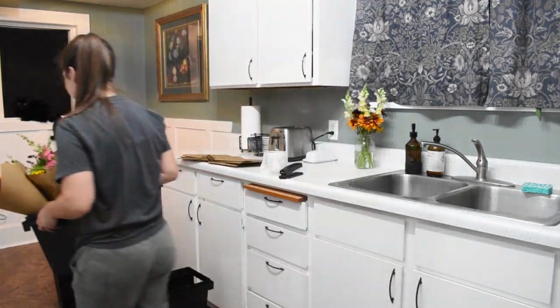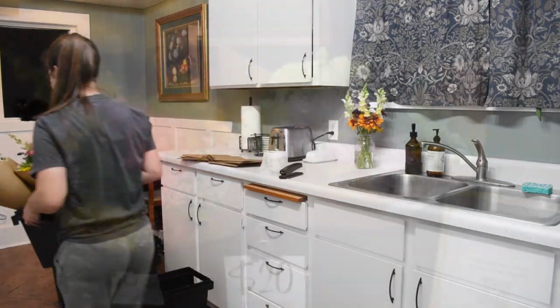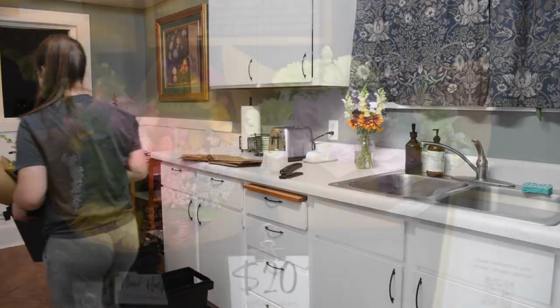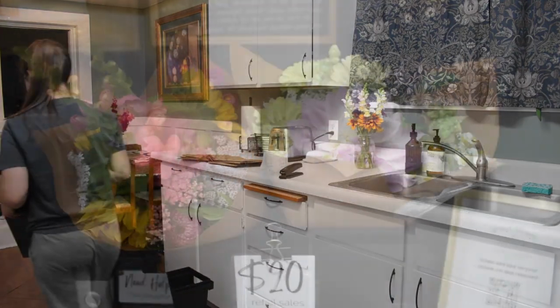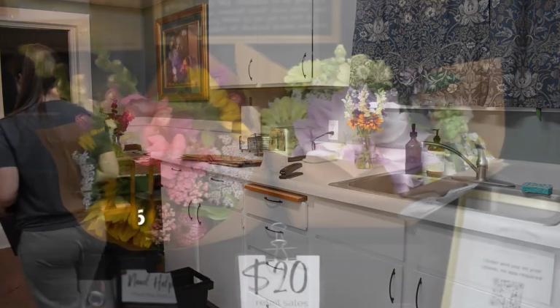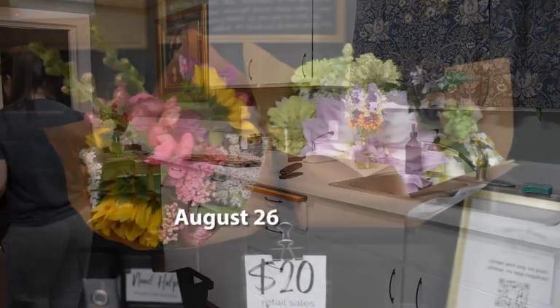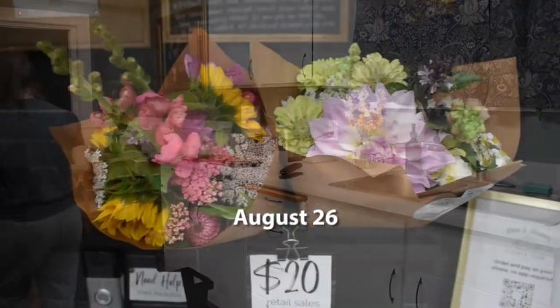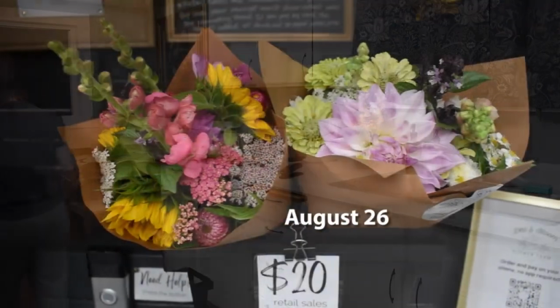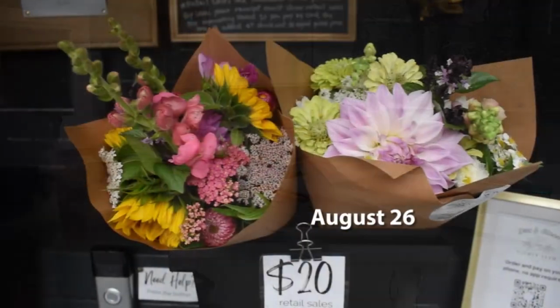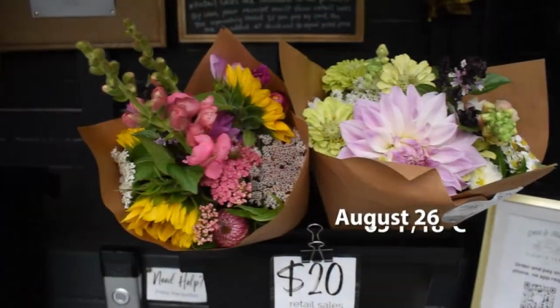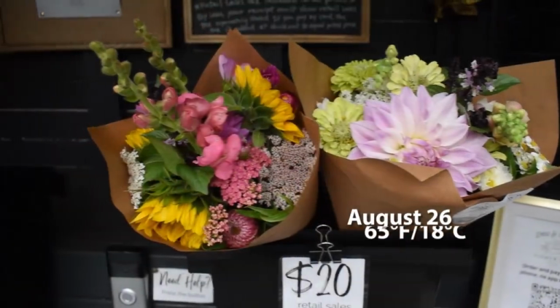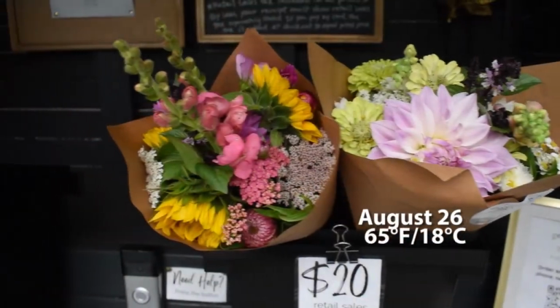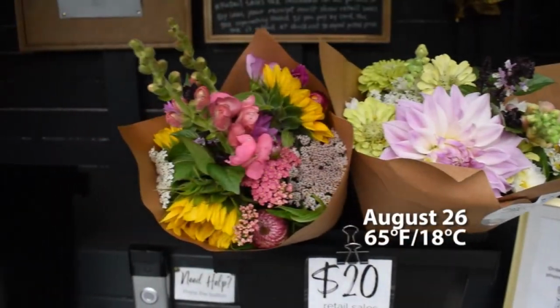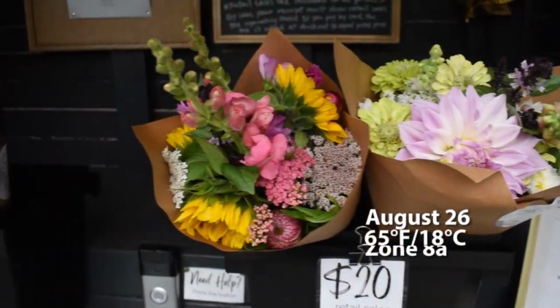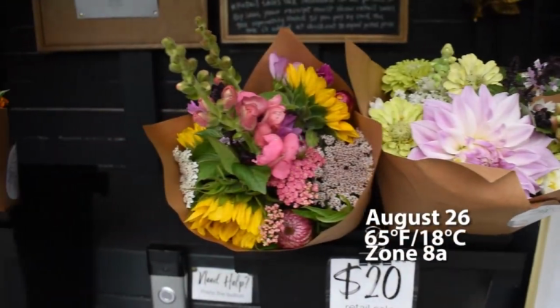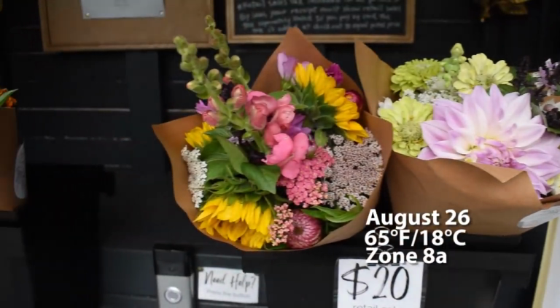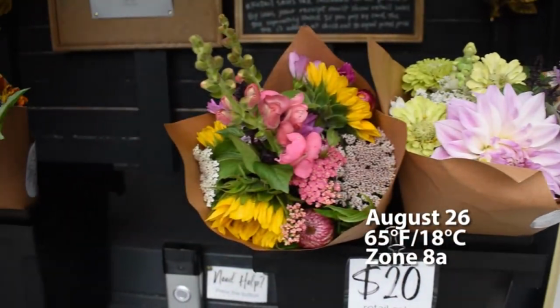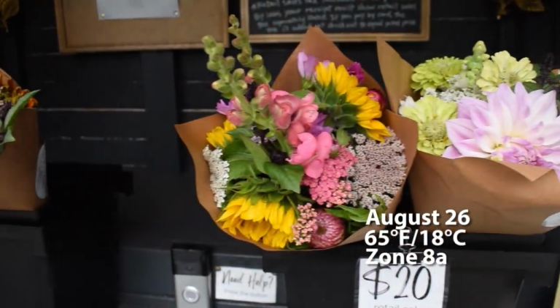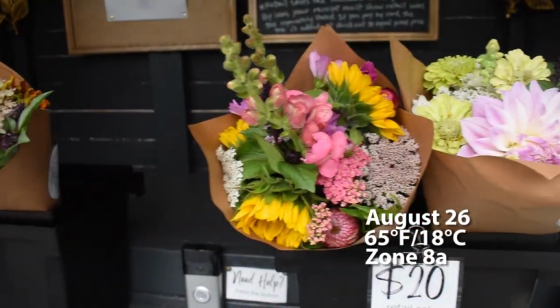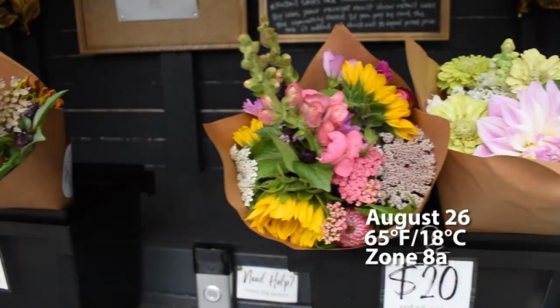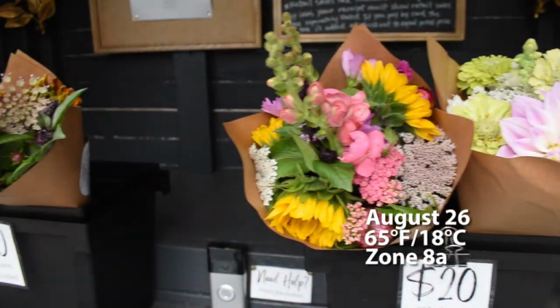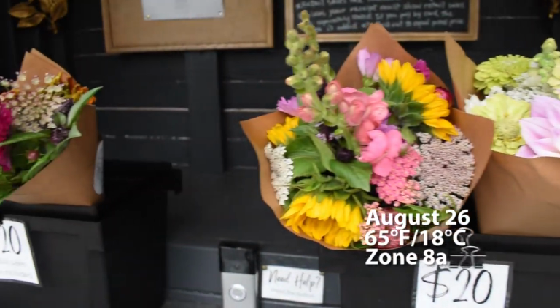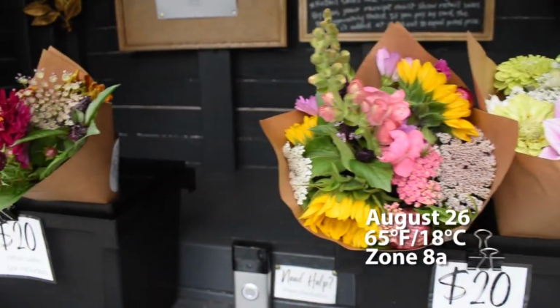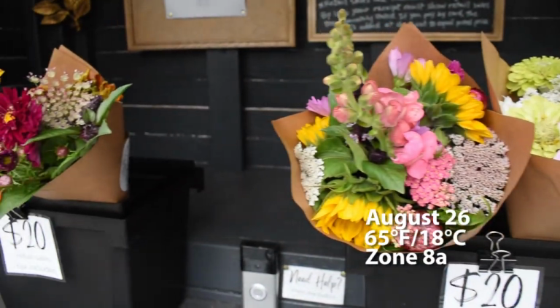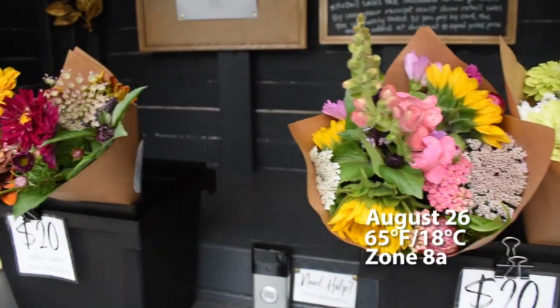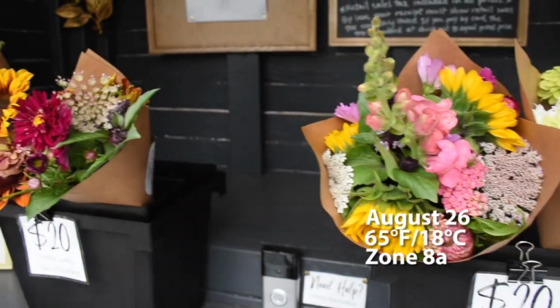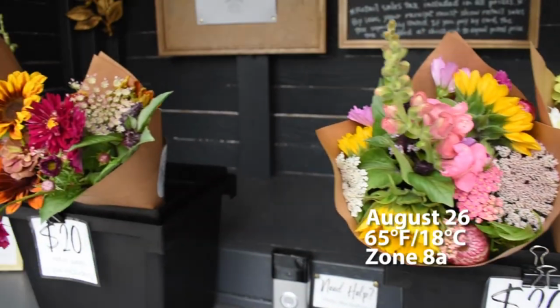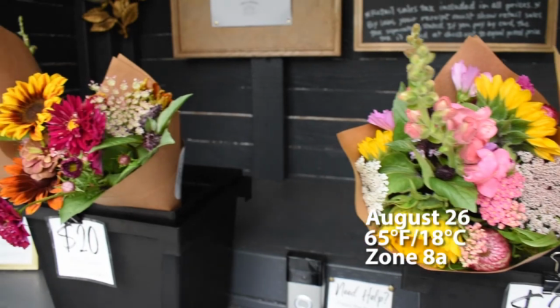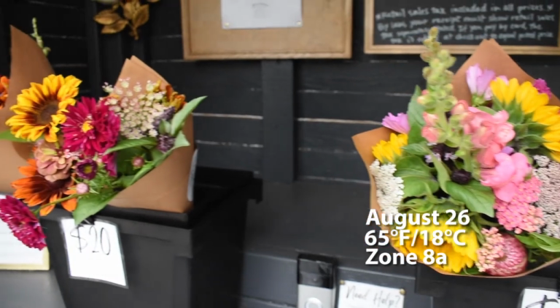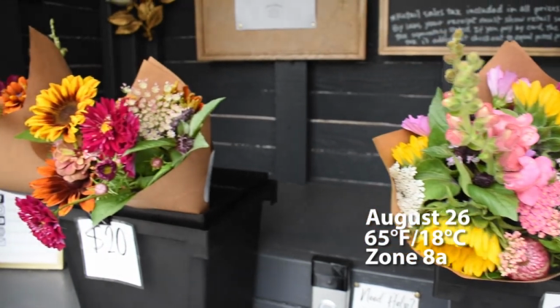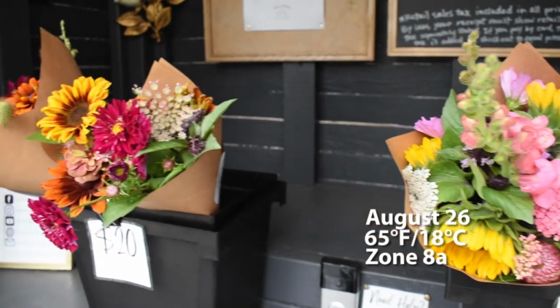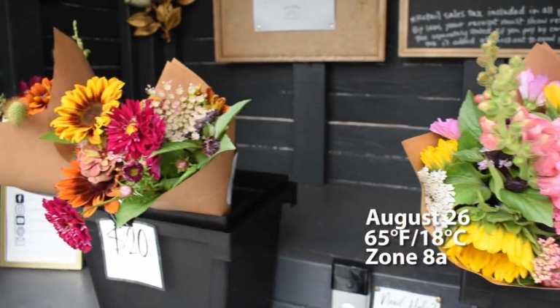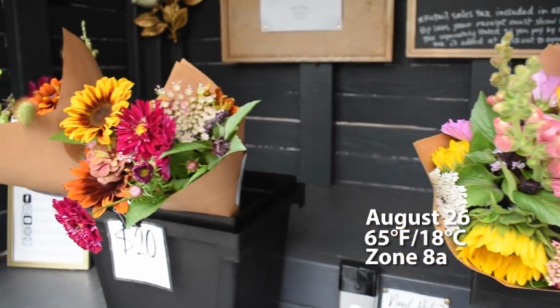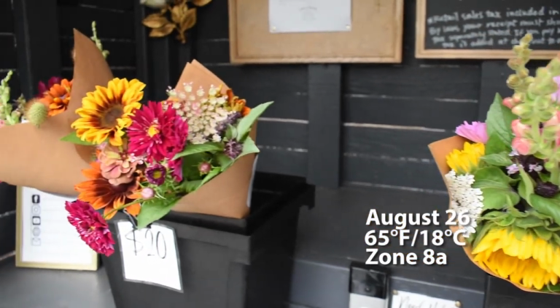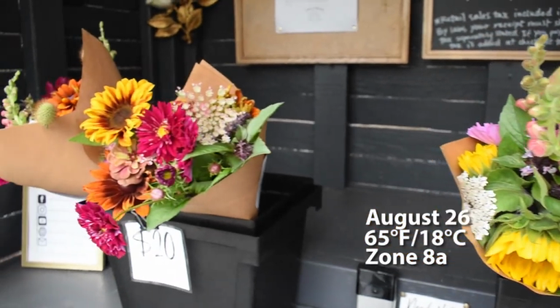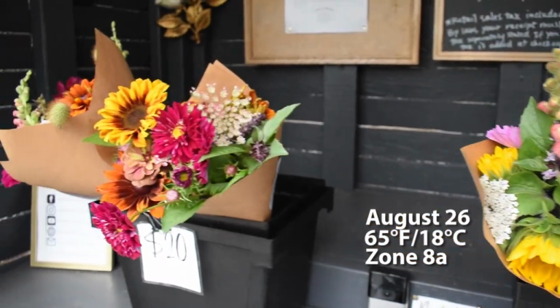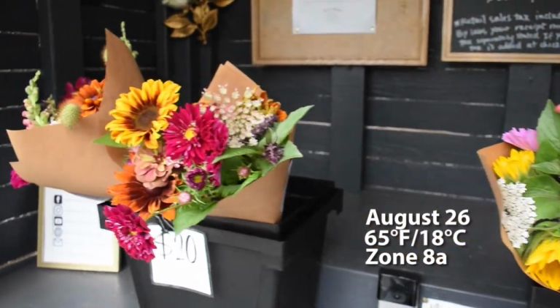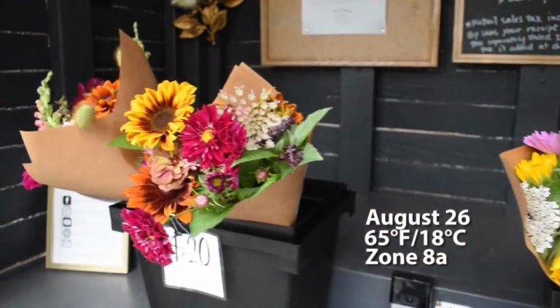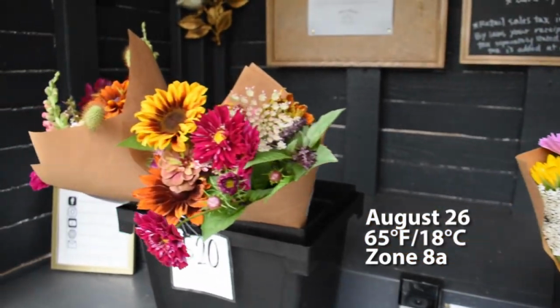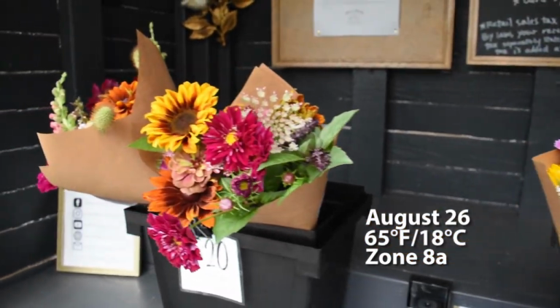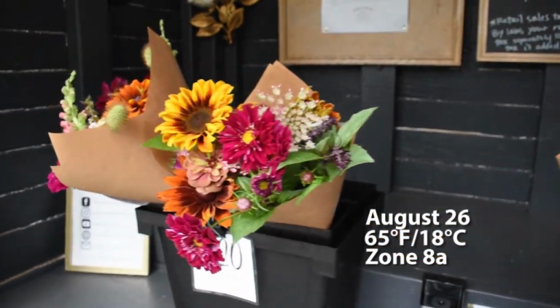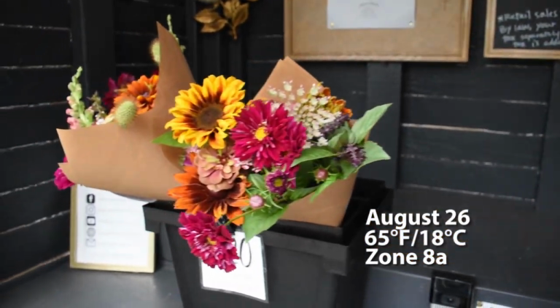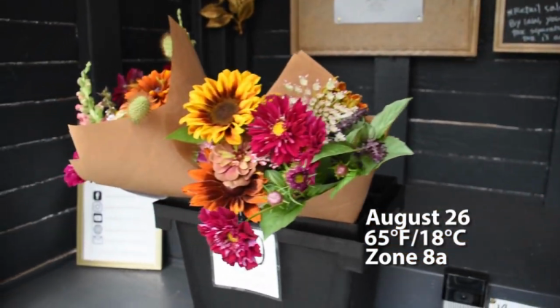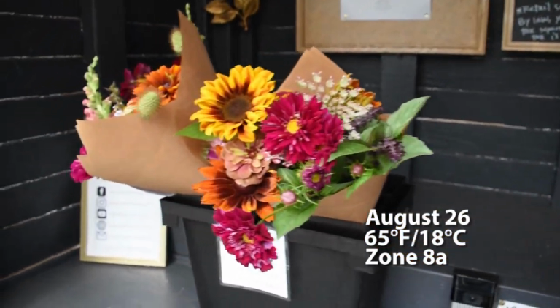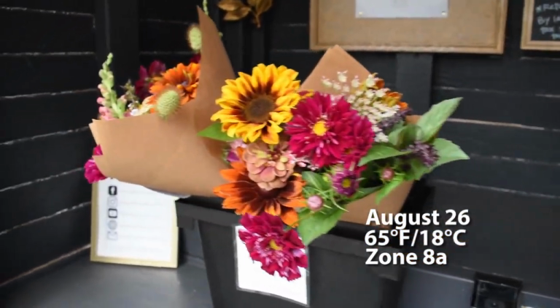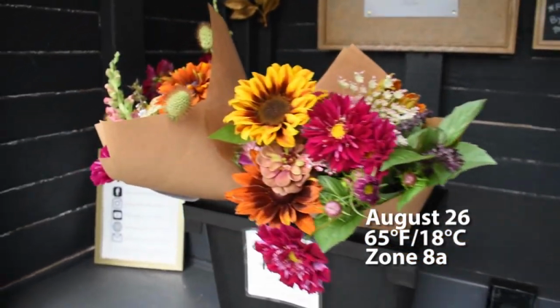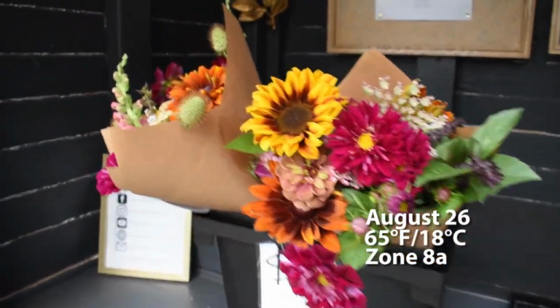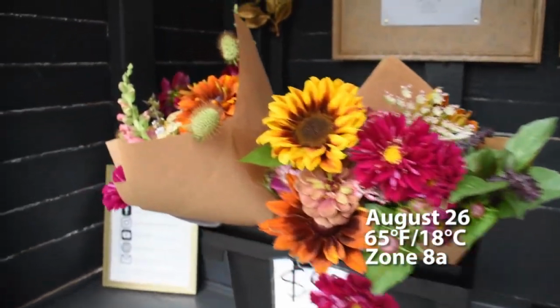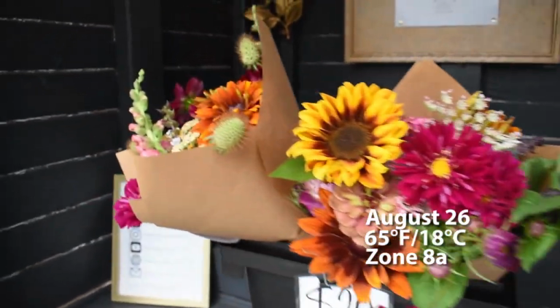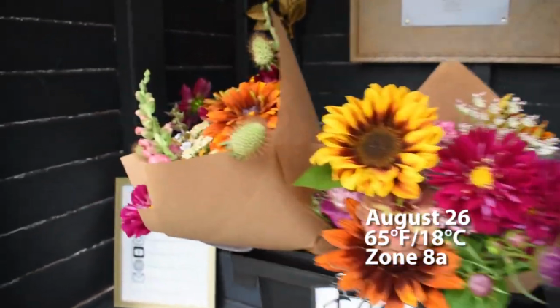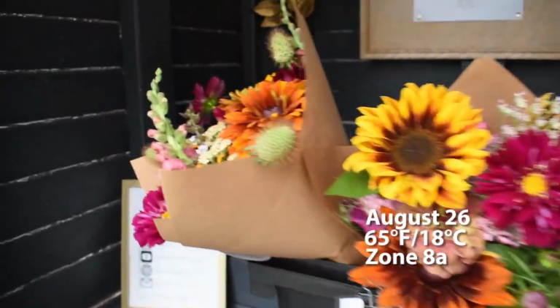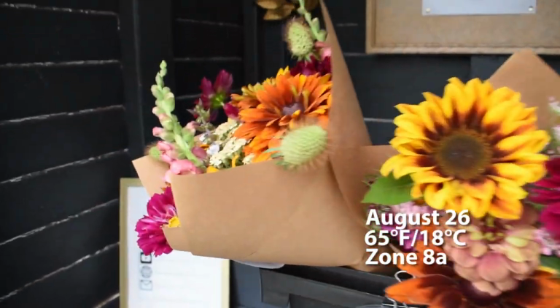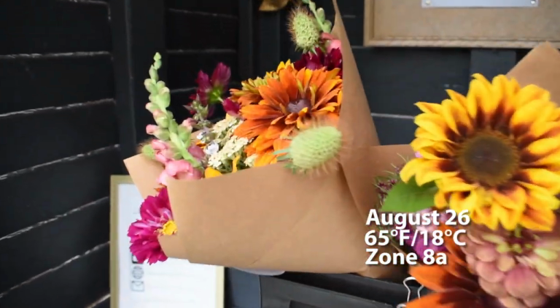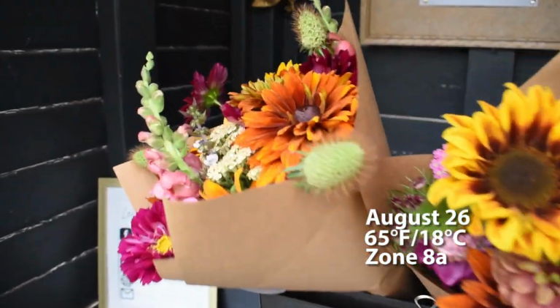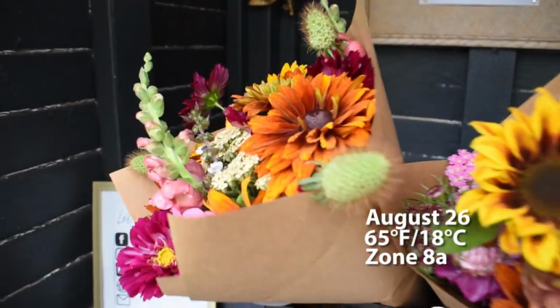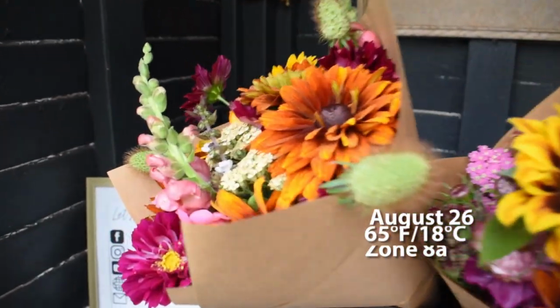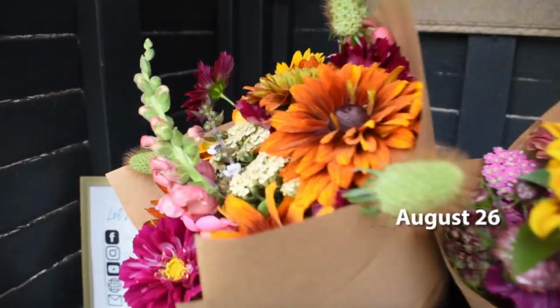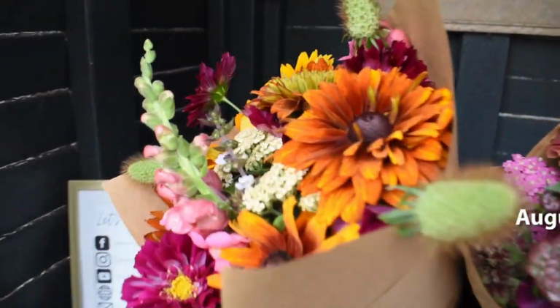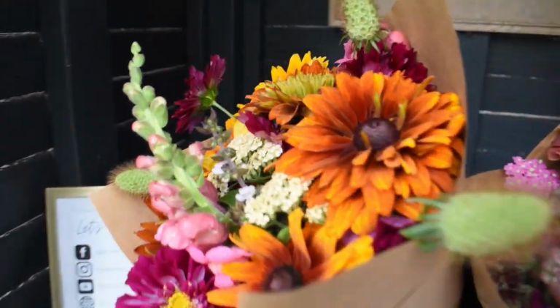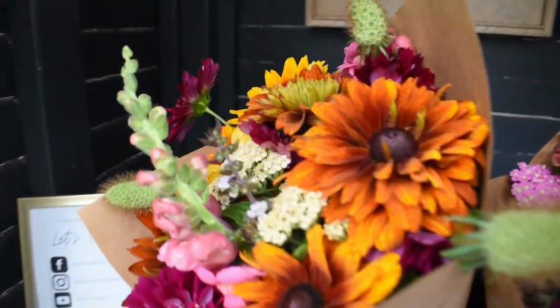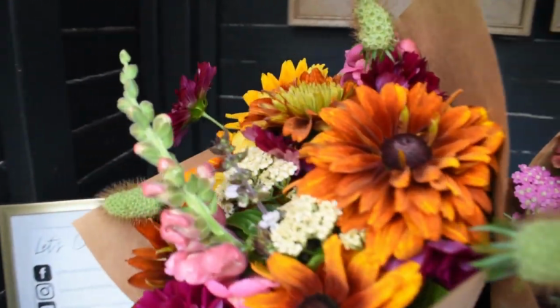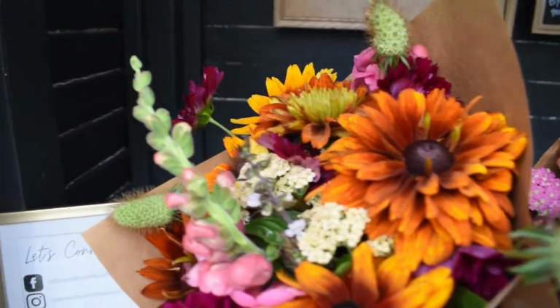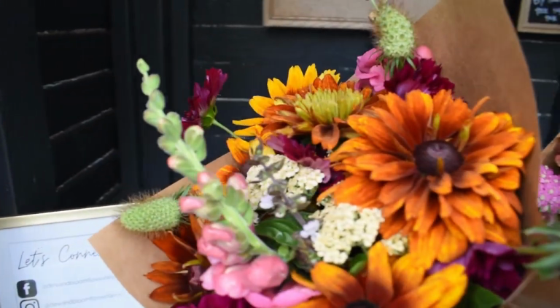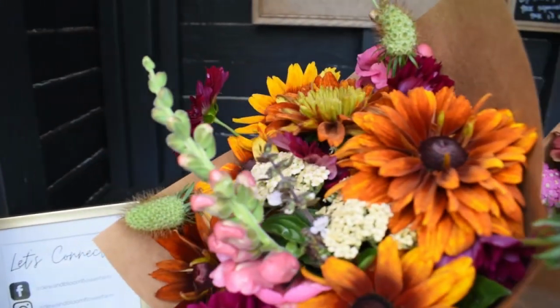It's a kind of dreary Friday. I've got the stand stocked up with these nice bouquets, so we'll see how it goes today.